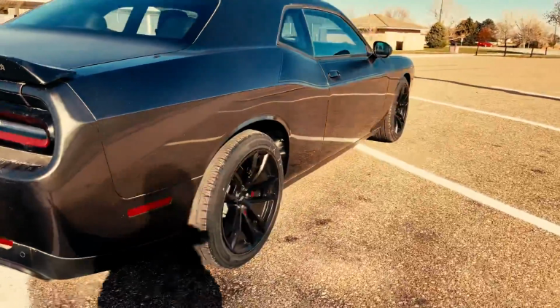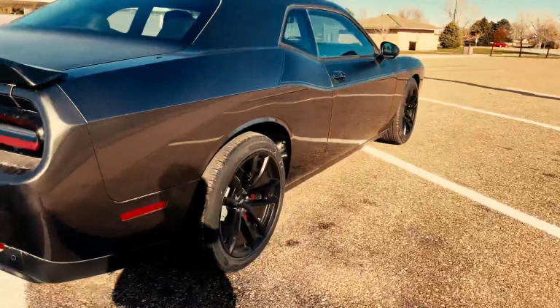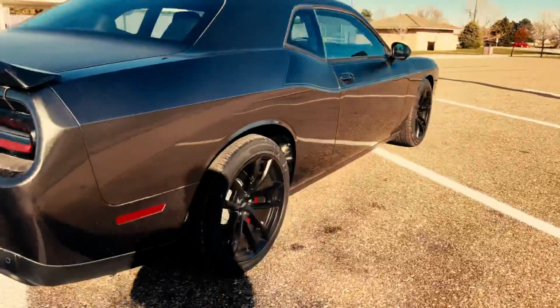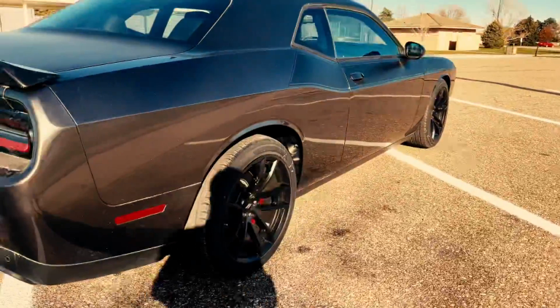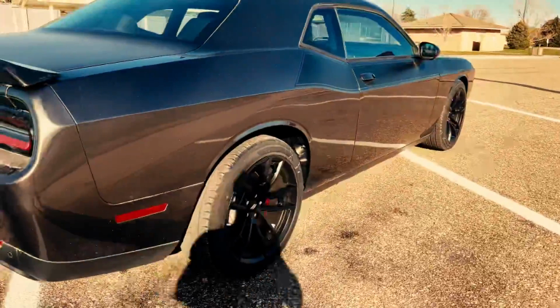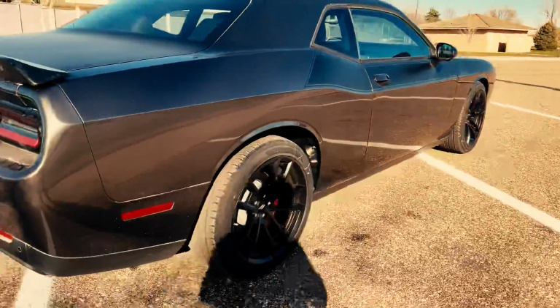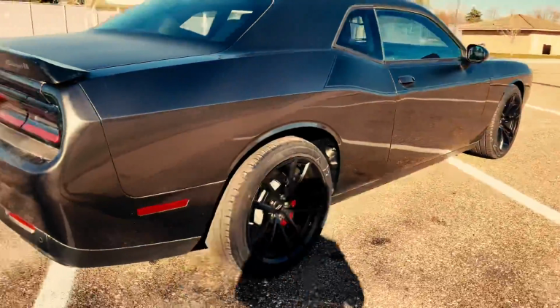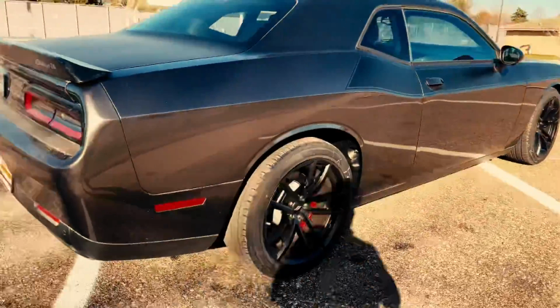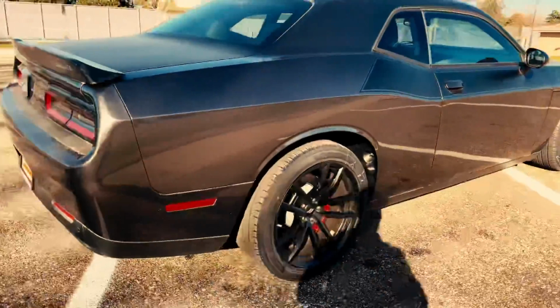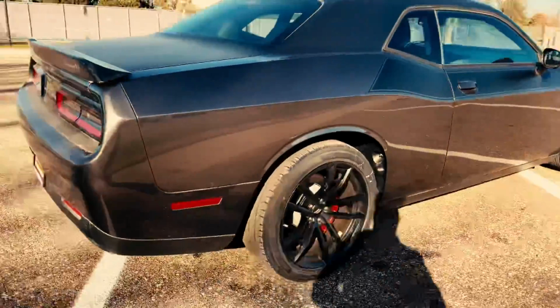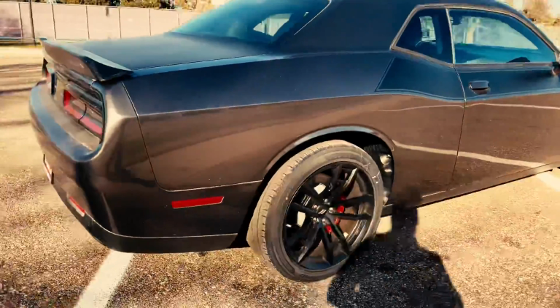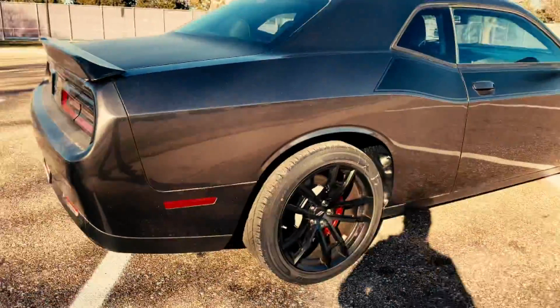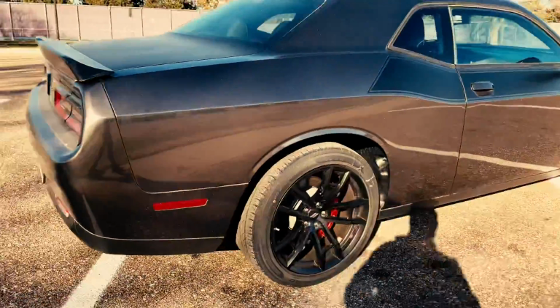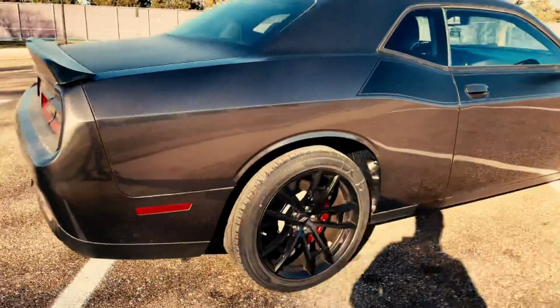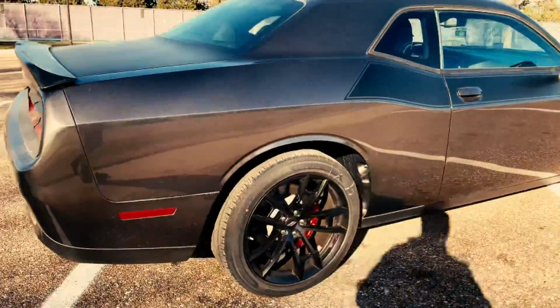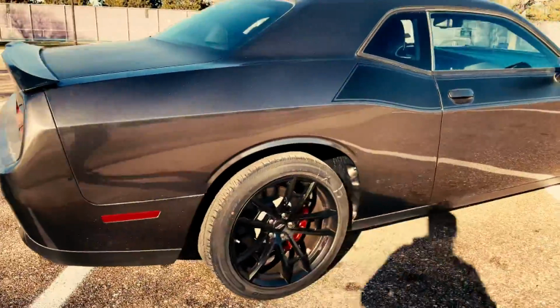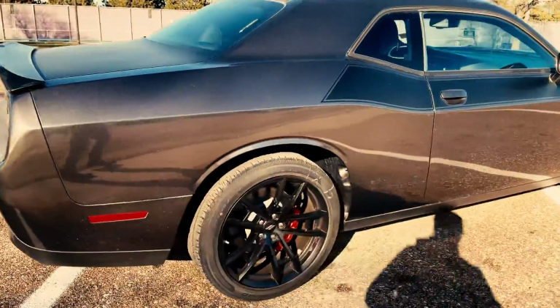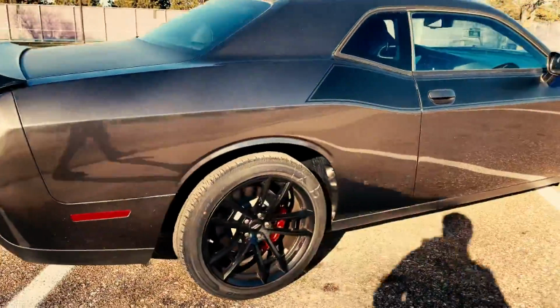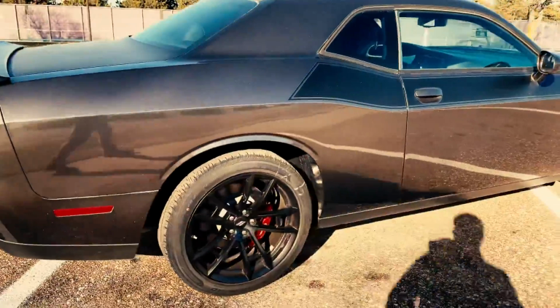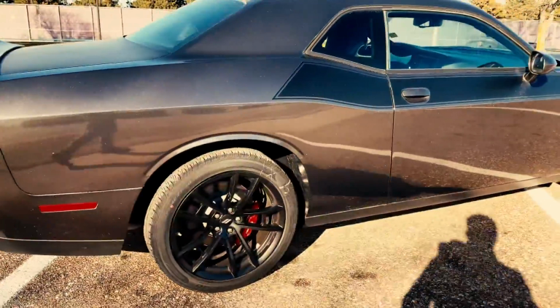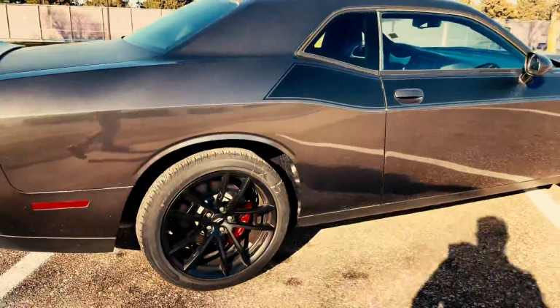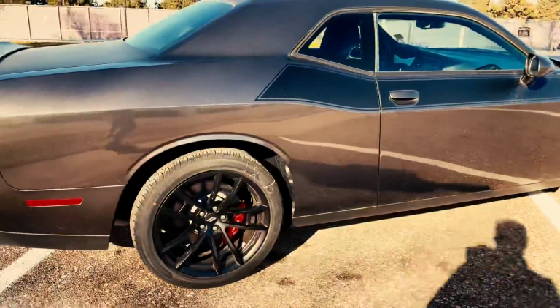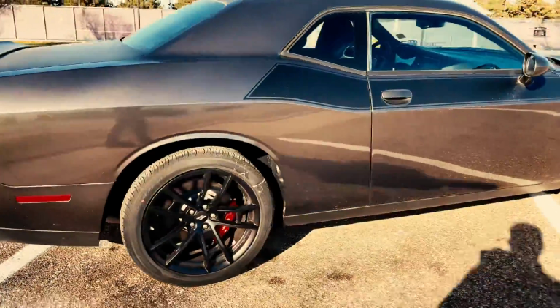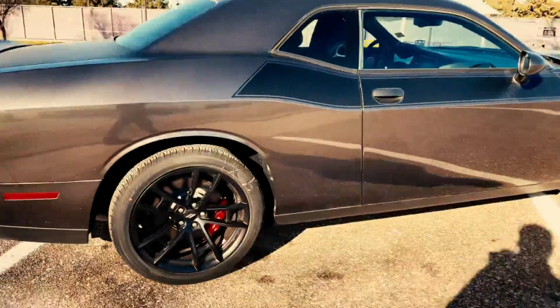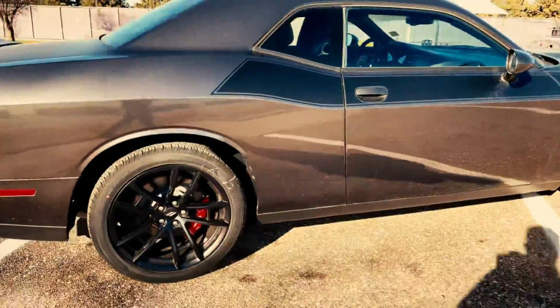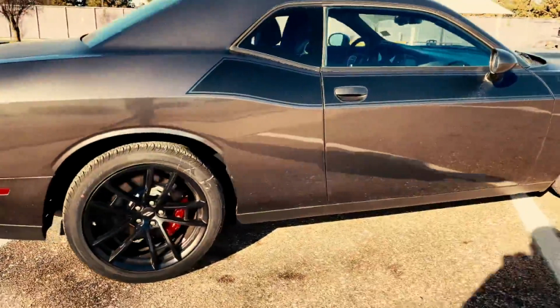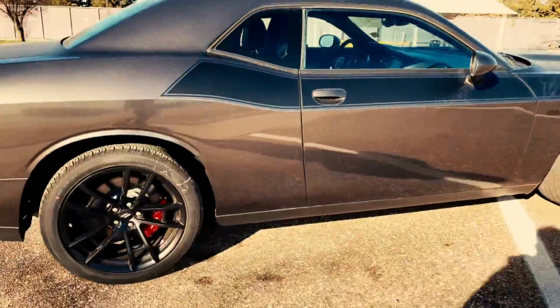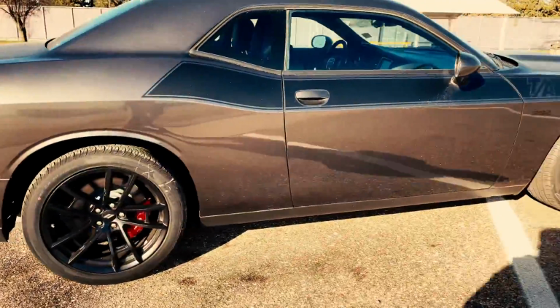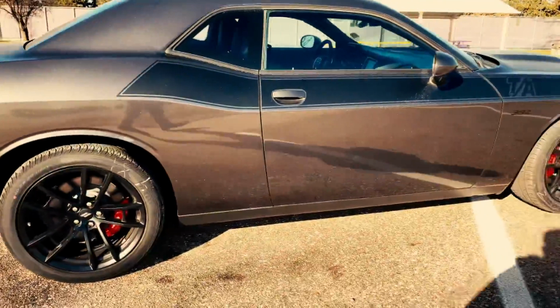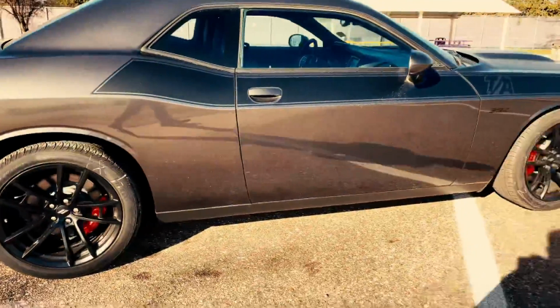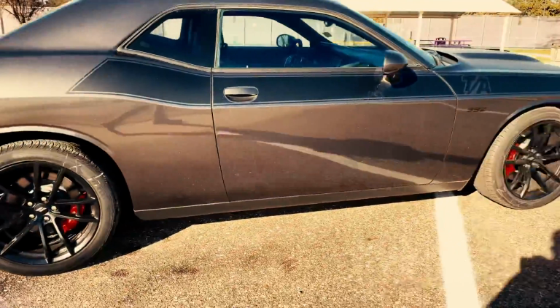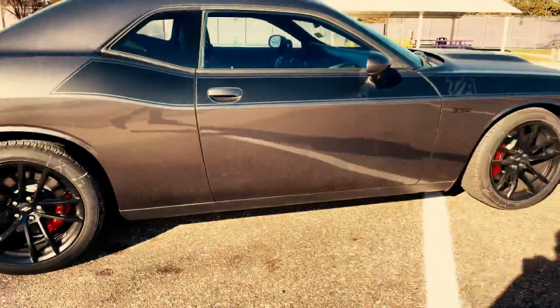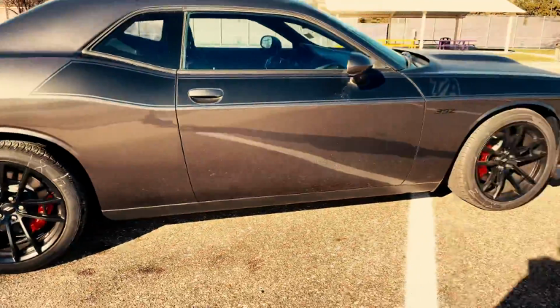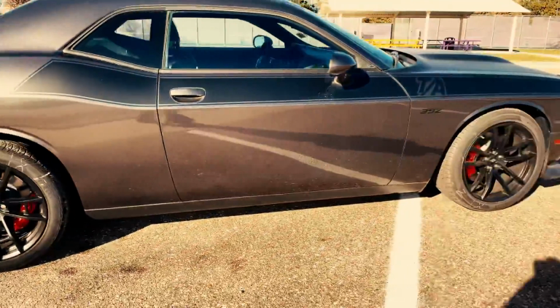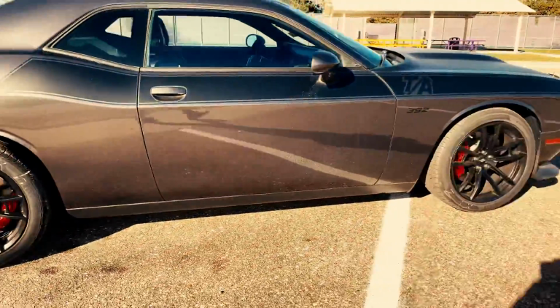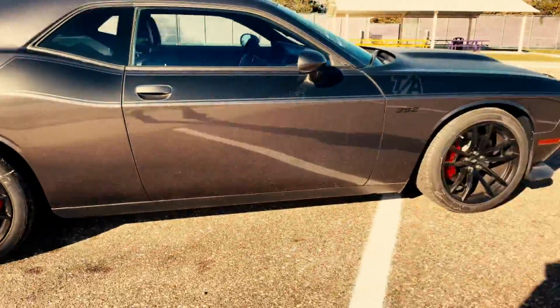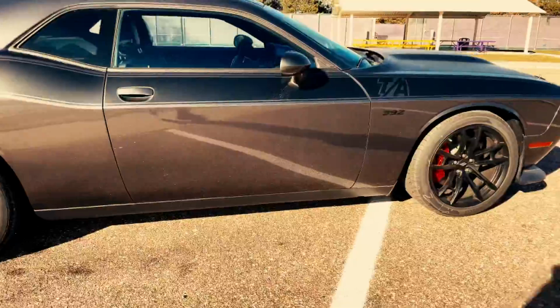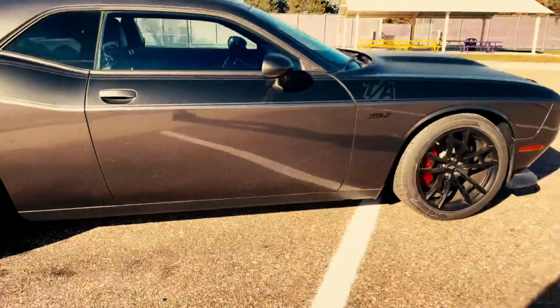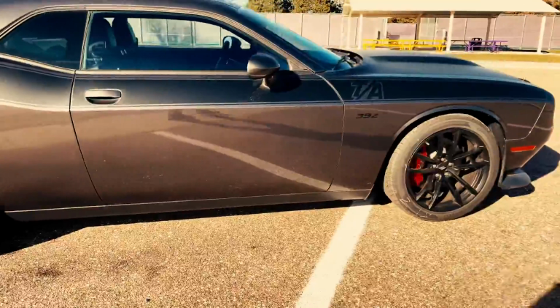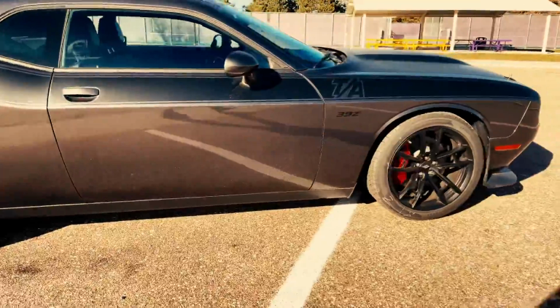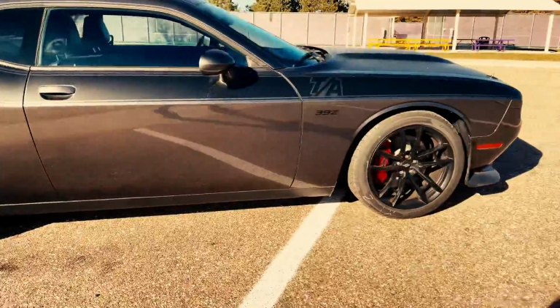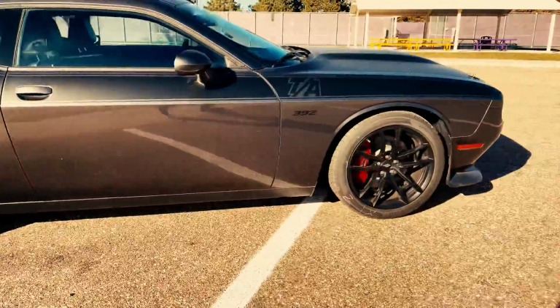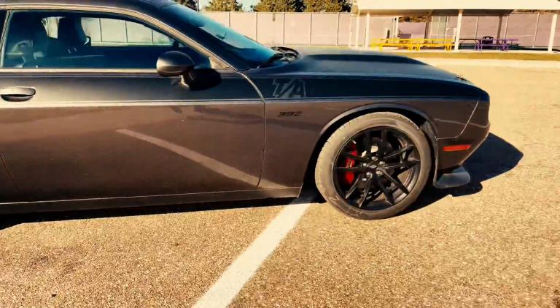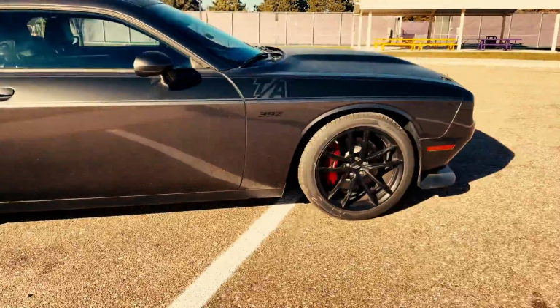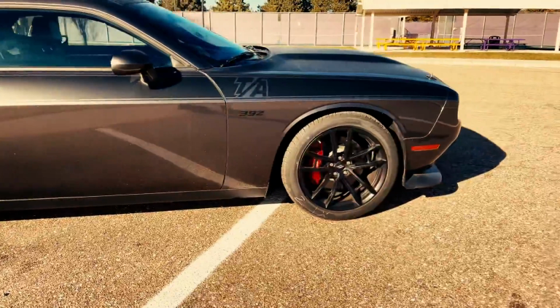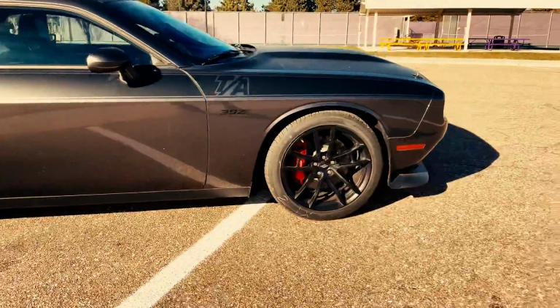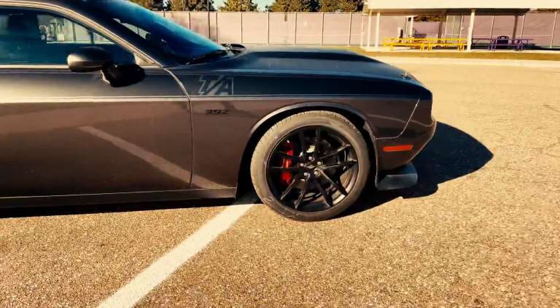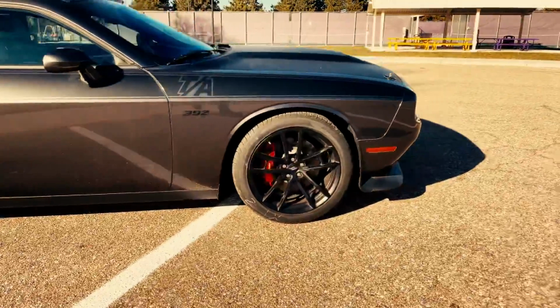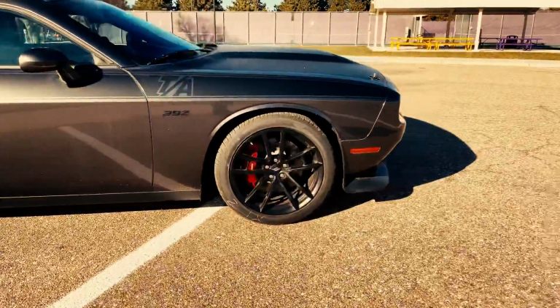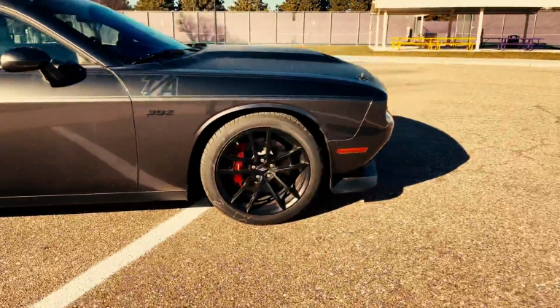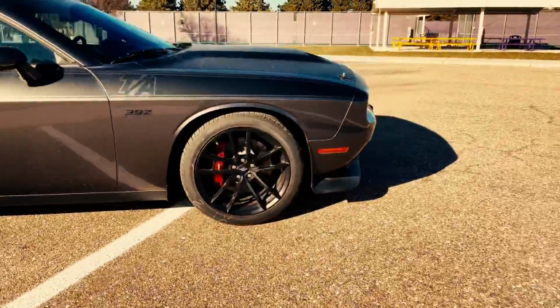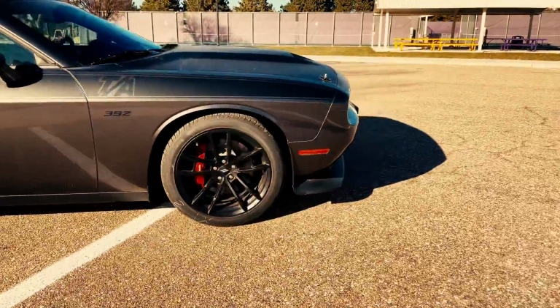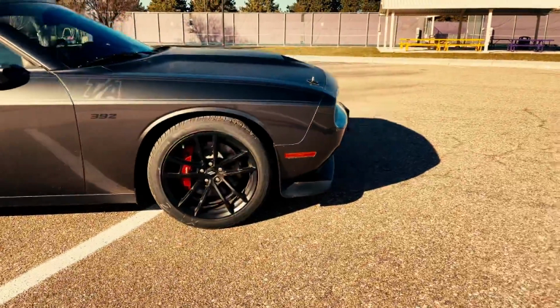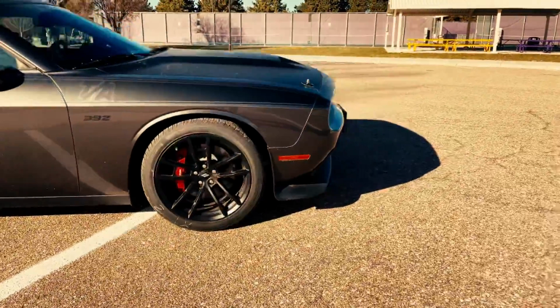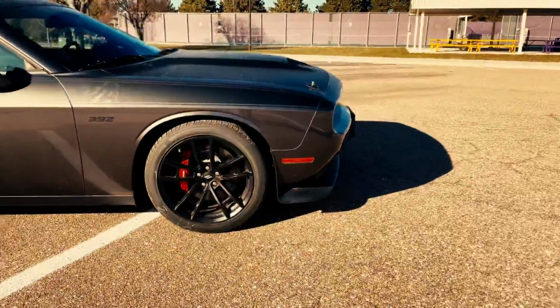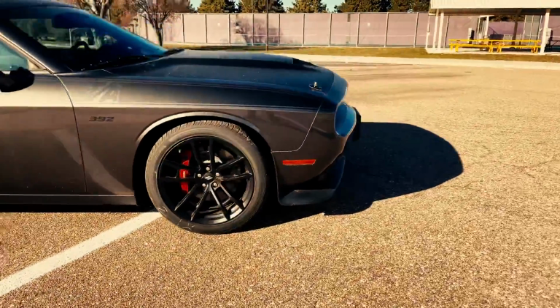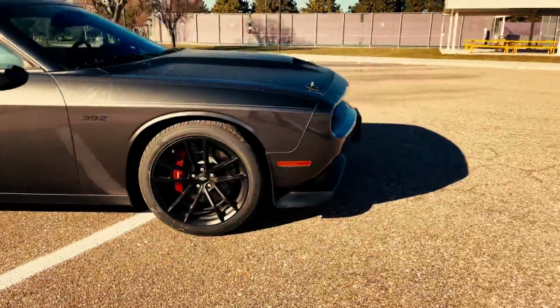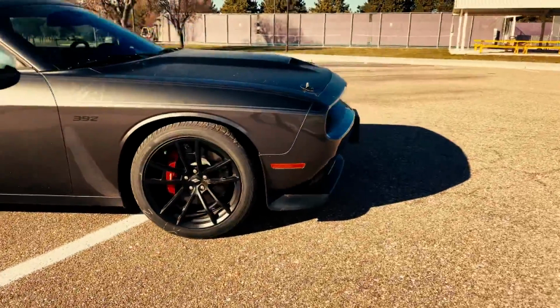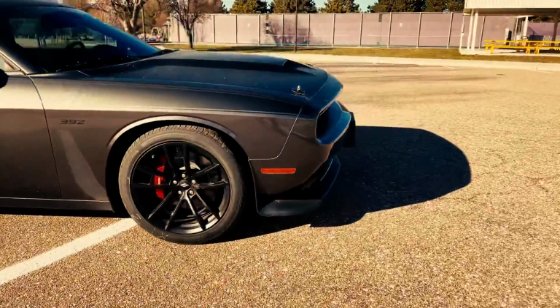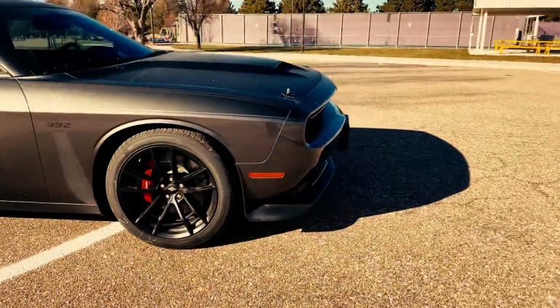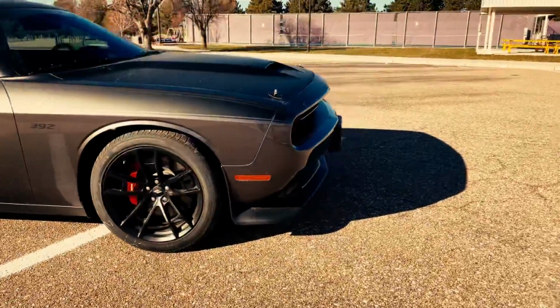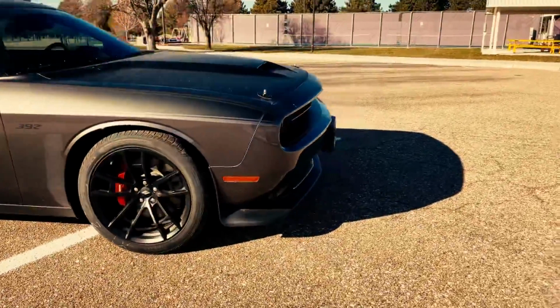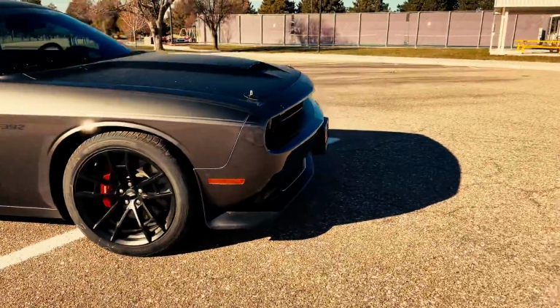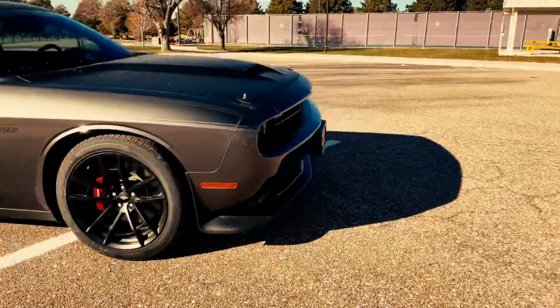If you want something you can go around in, look cool, go fast, drag race — even on the weekends — here you go. This is the exact option you want.